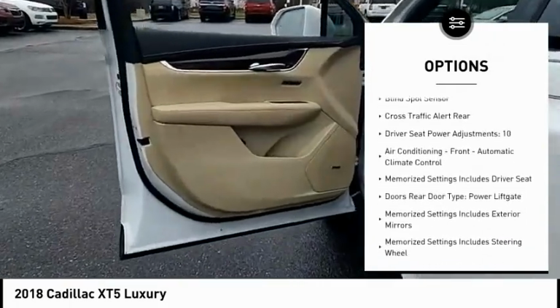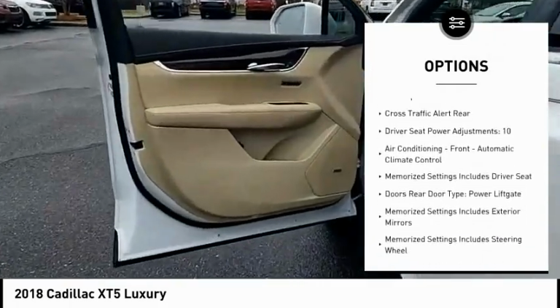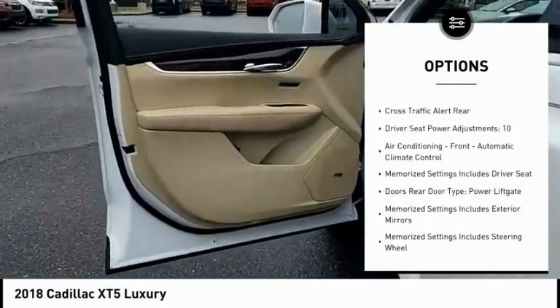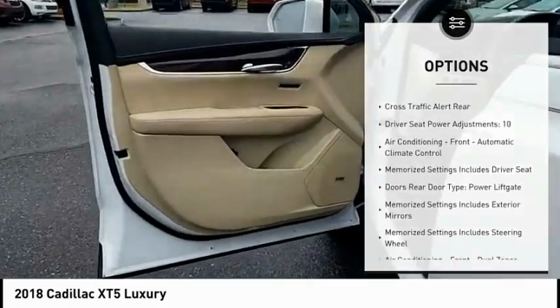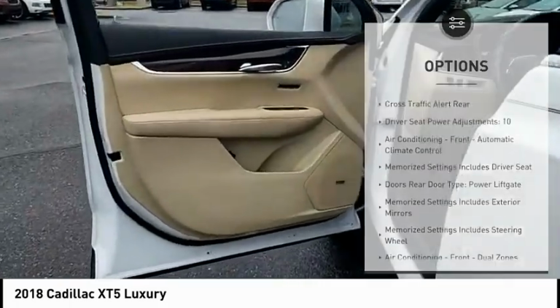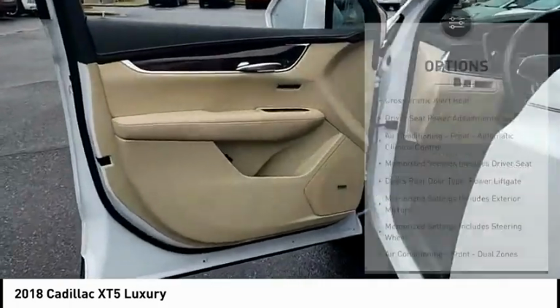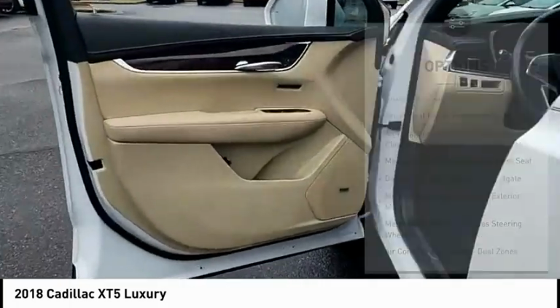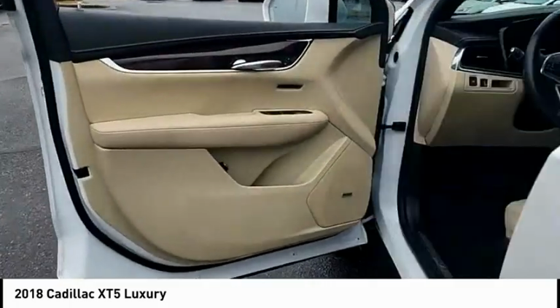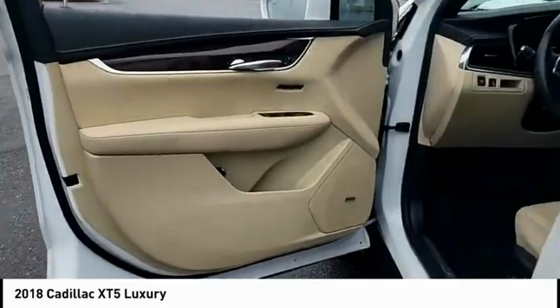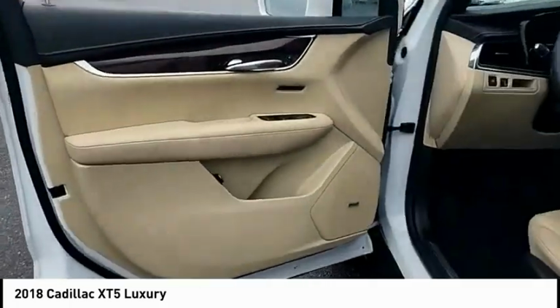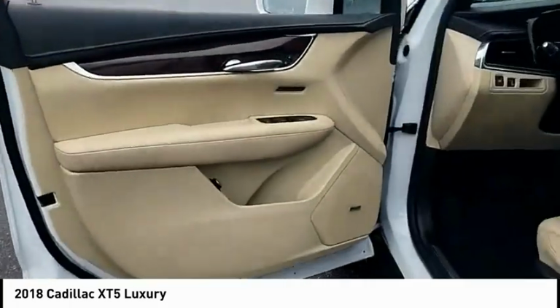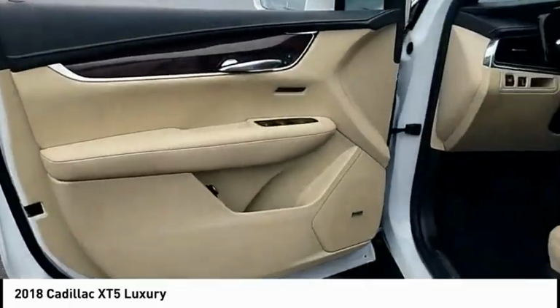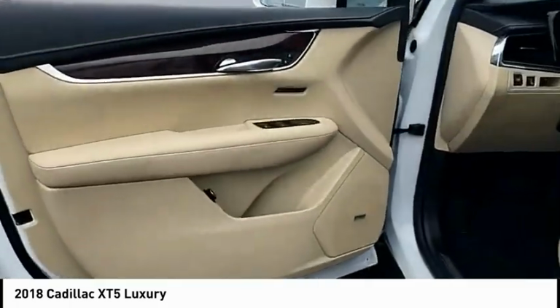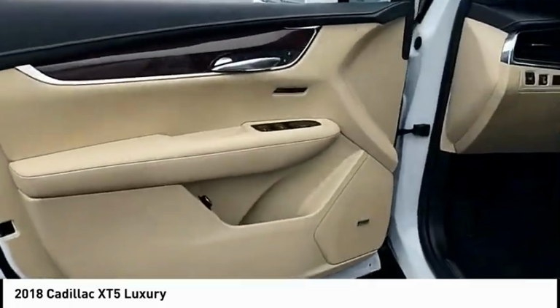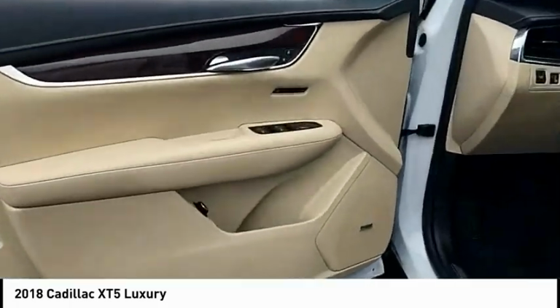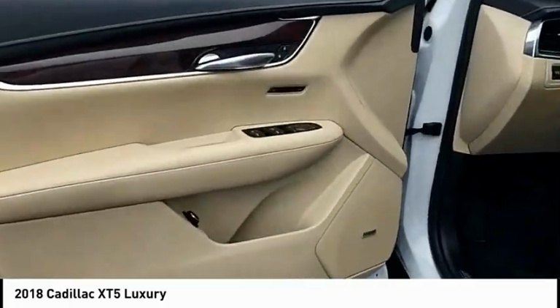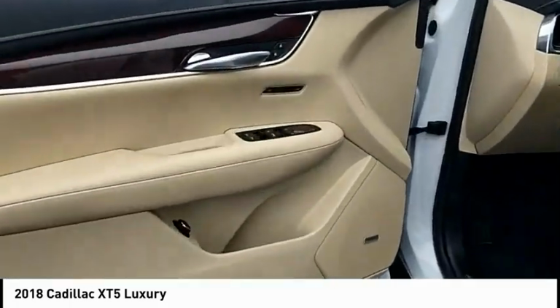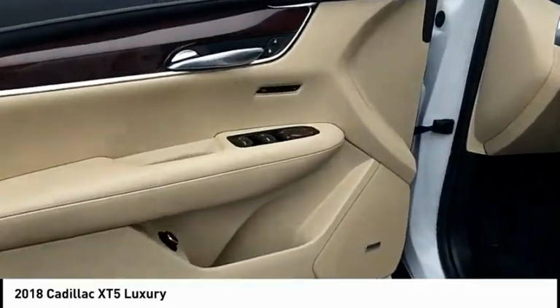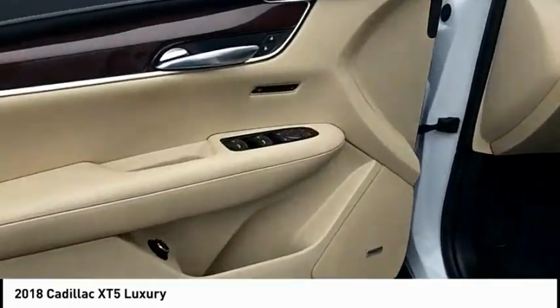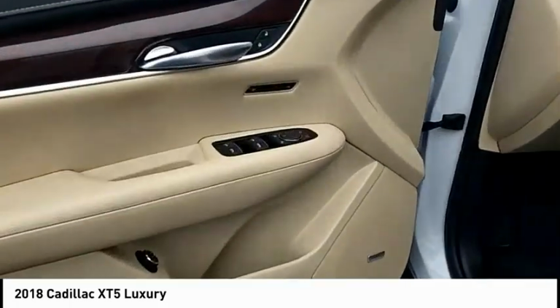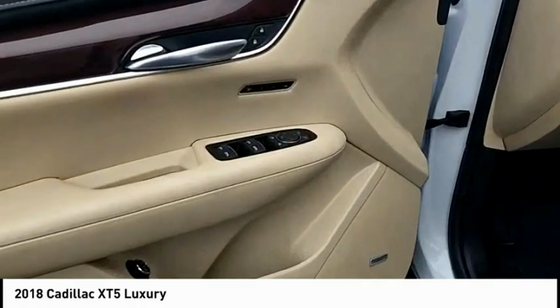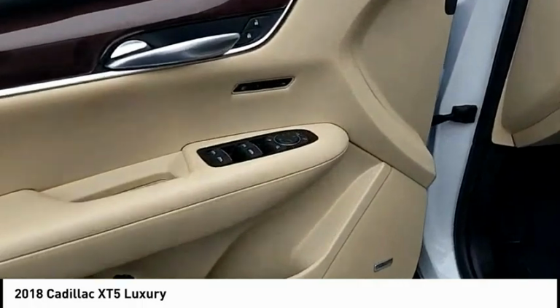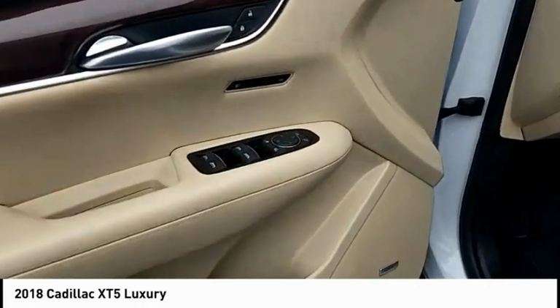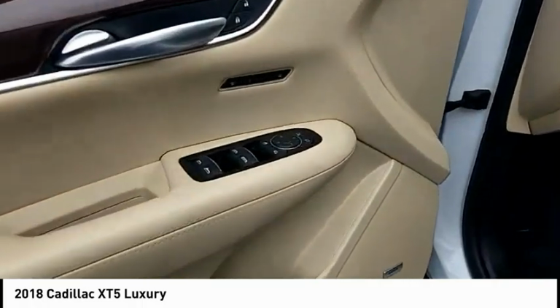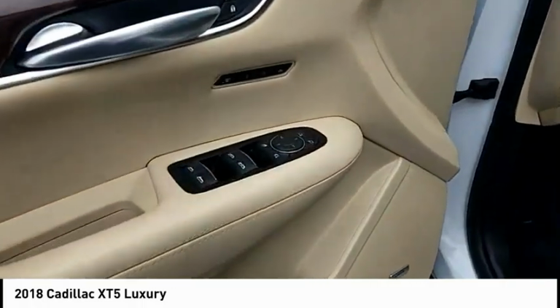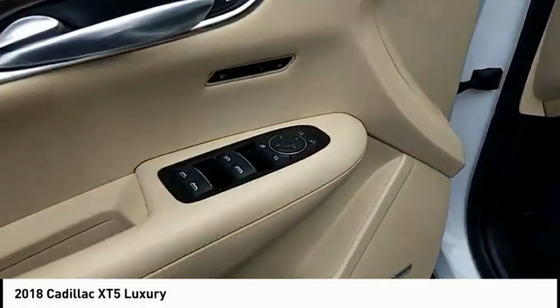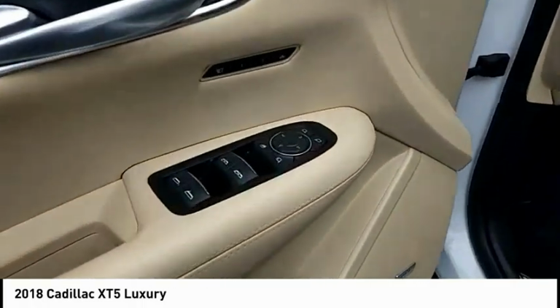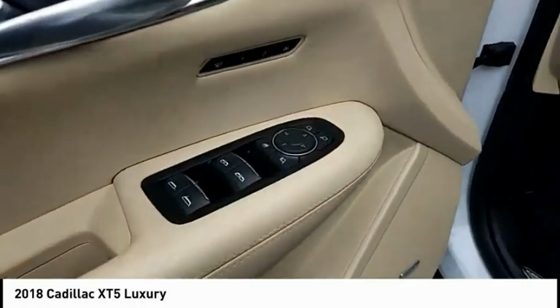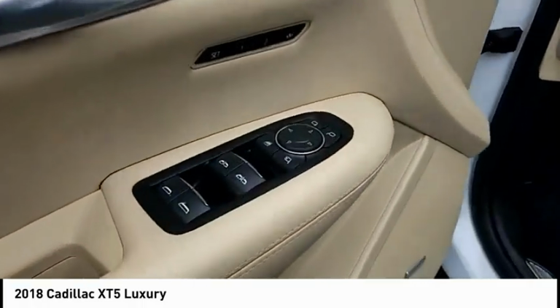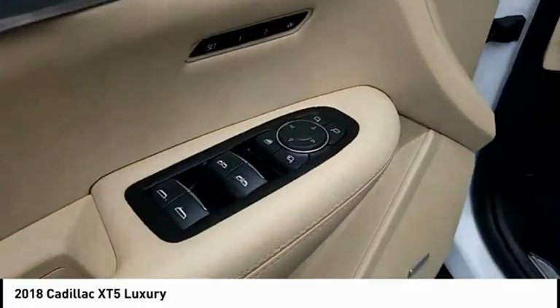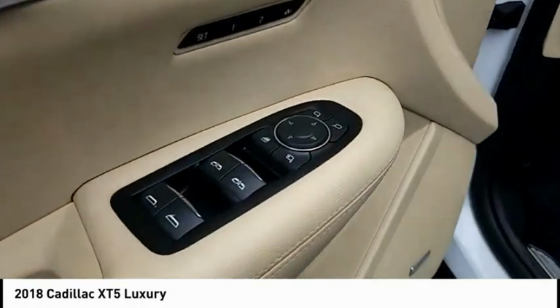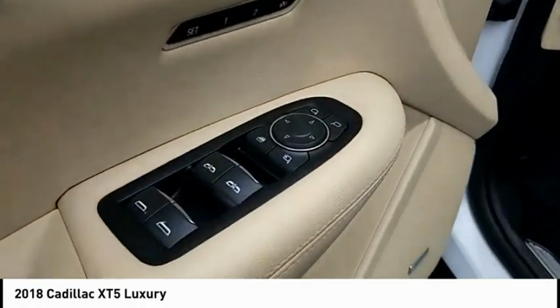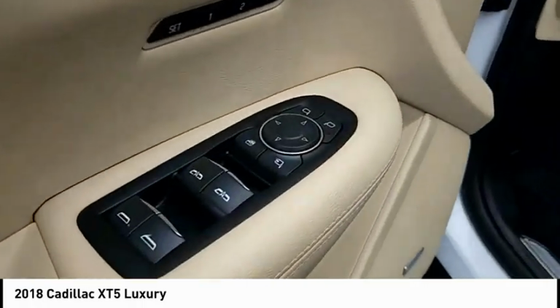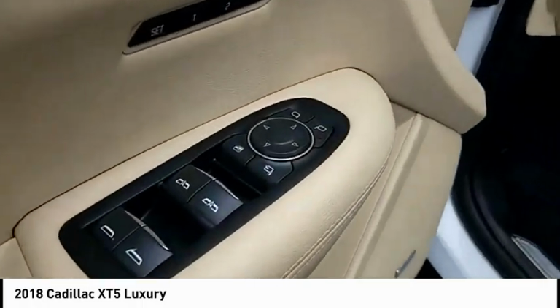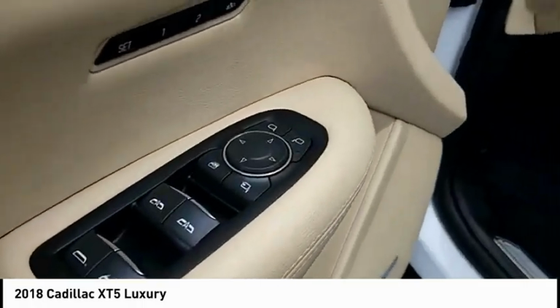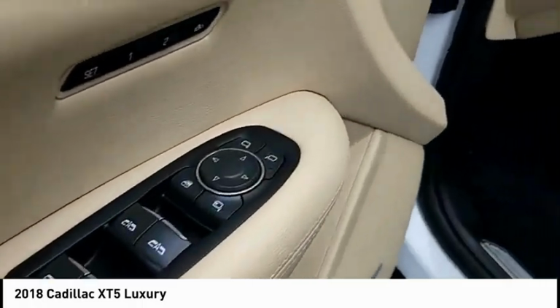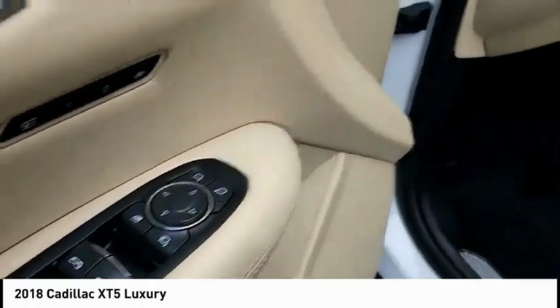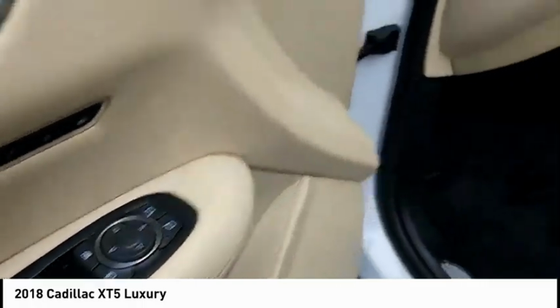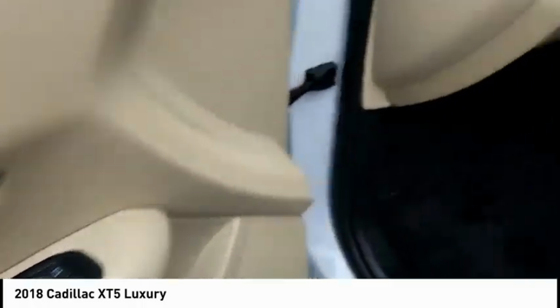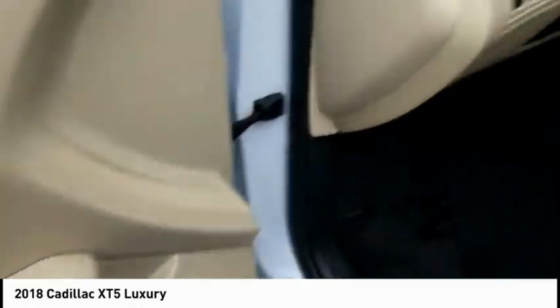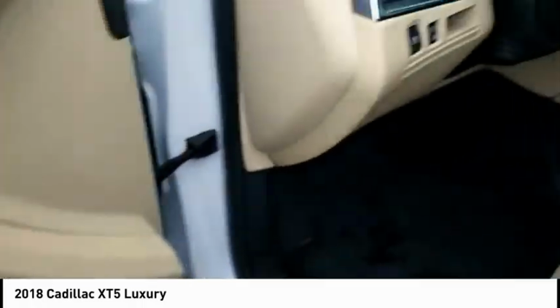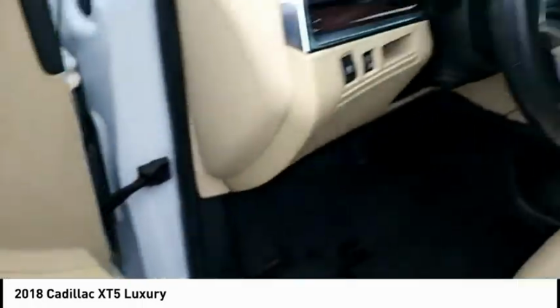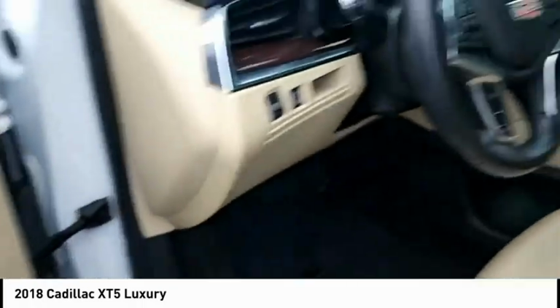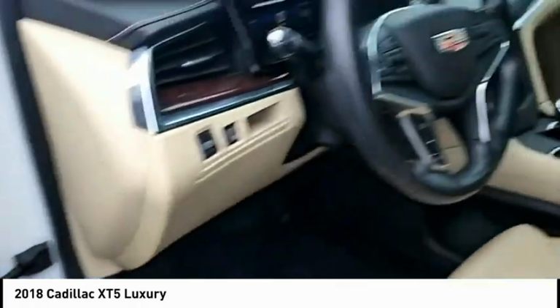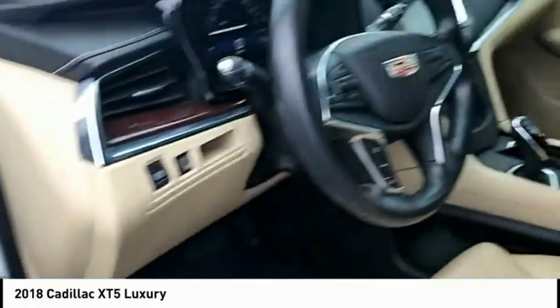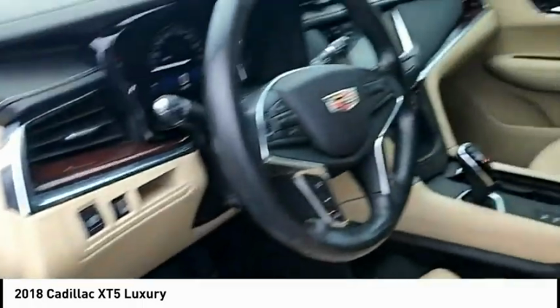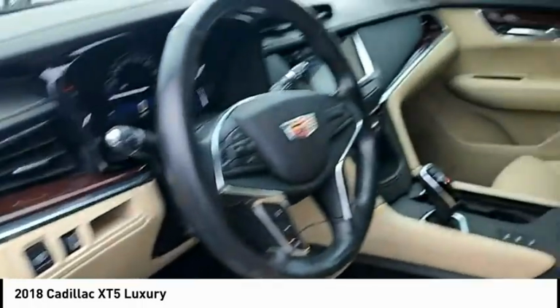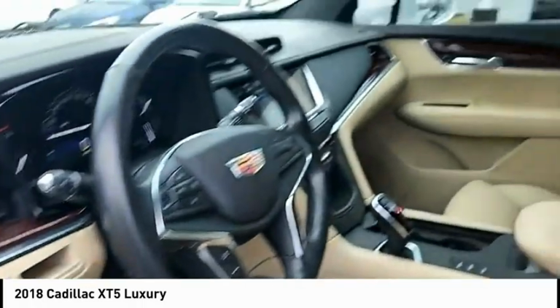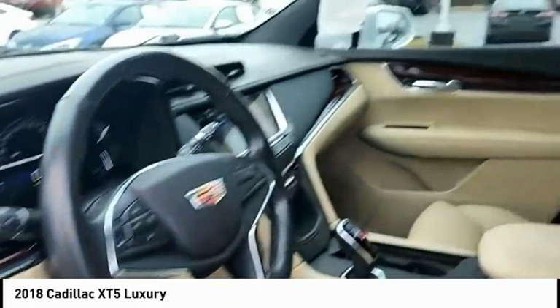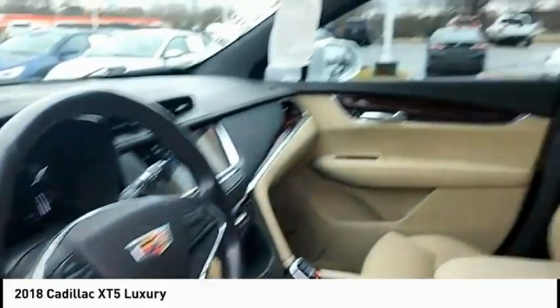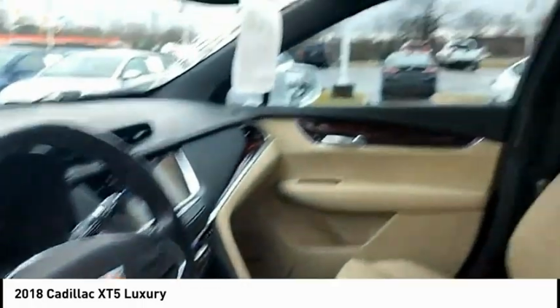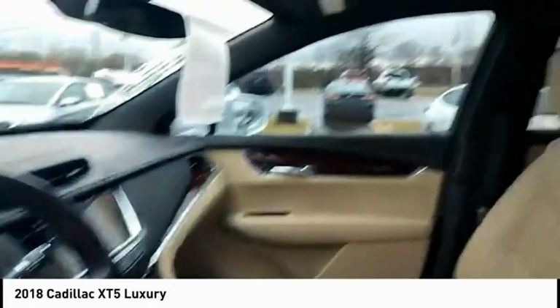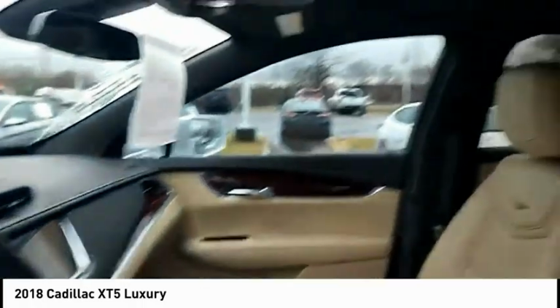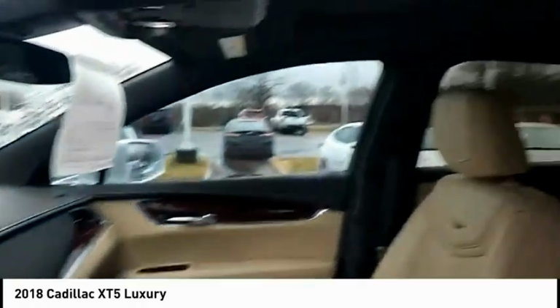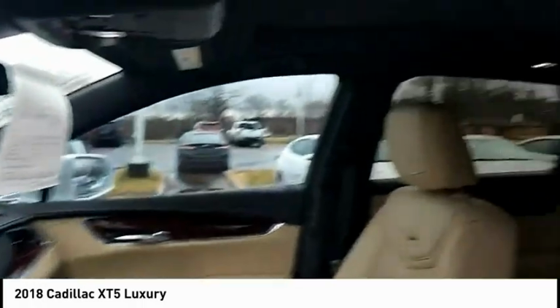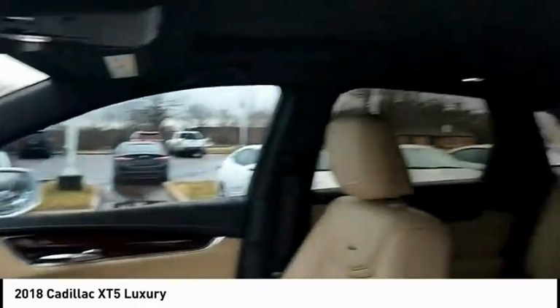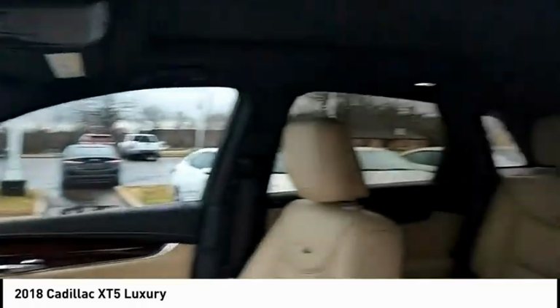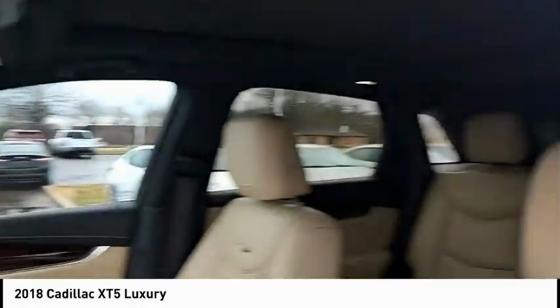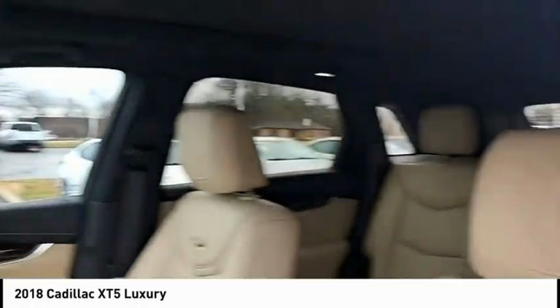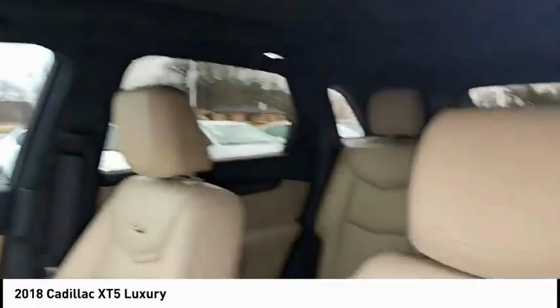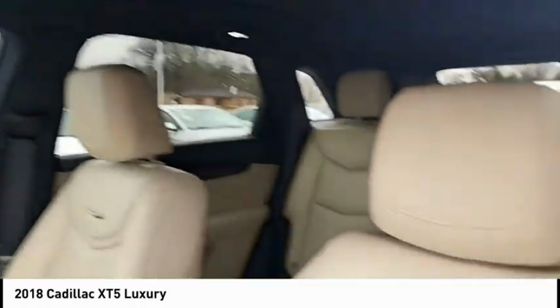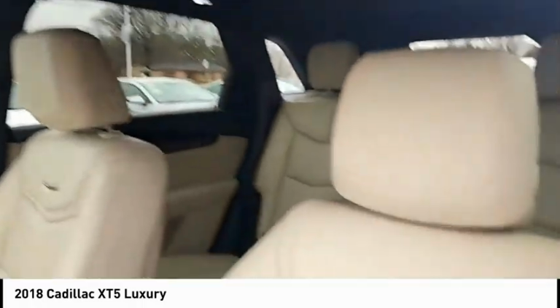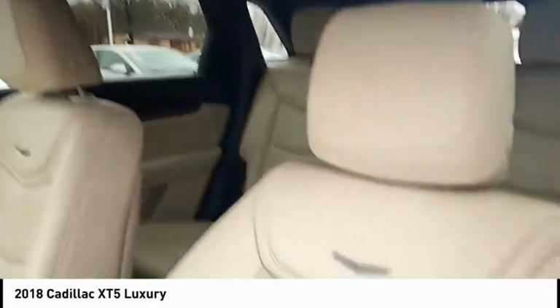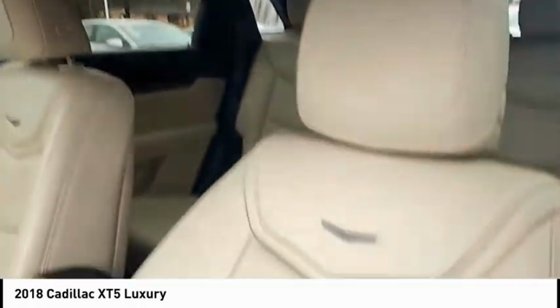Additional features include airbags — driver and knee — heated steering wheel, electronic messaging assistance with read function, and a capless fuel filler system.